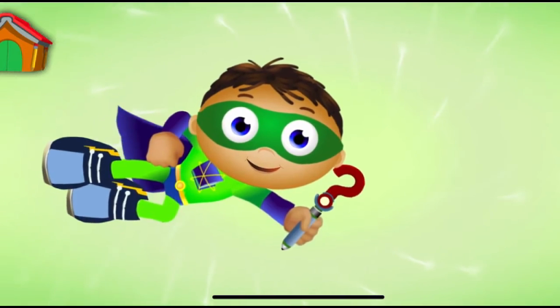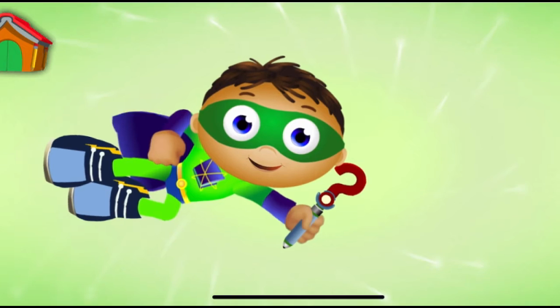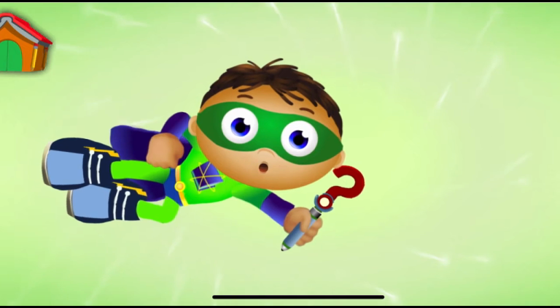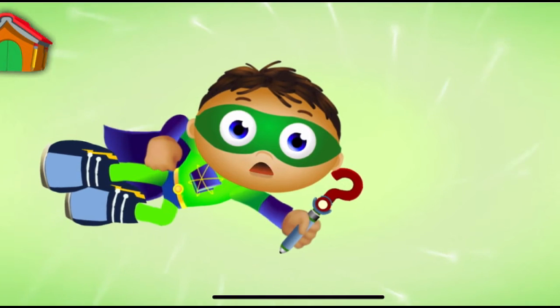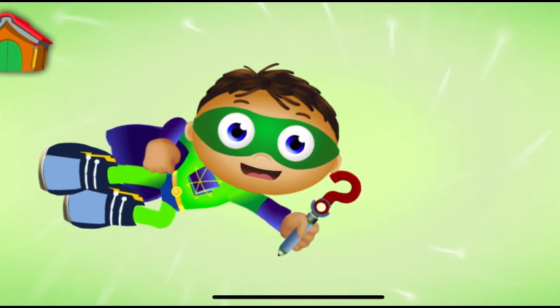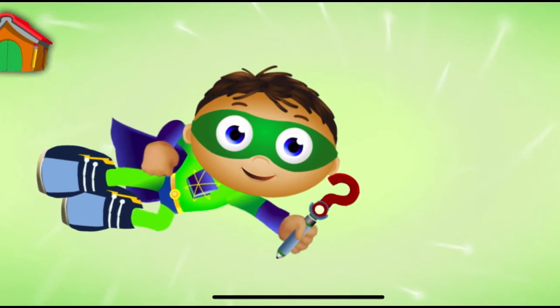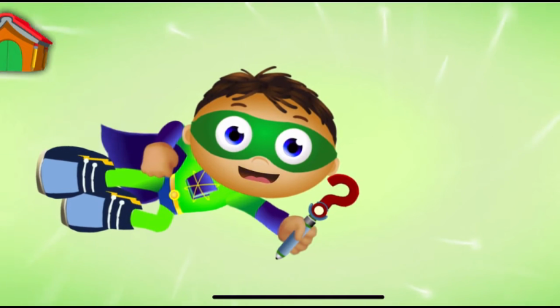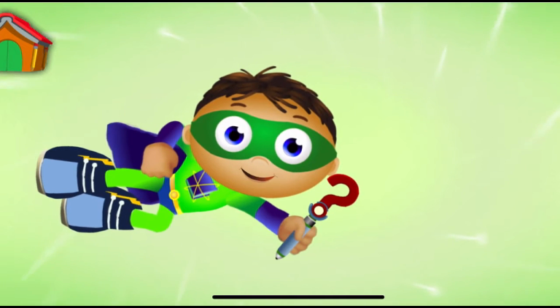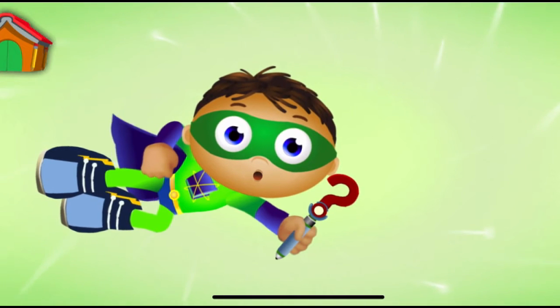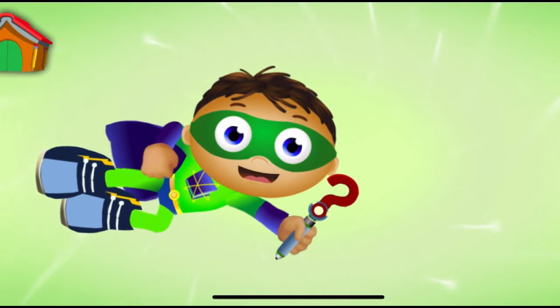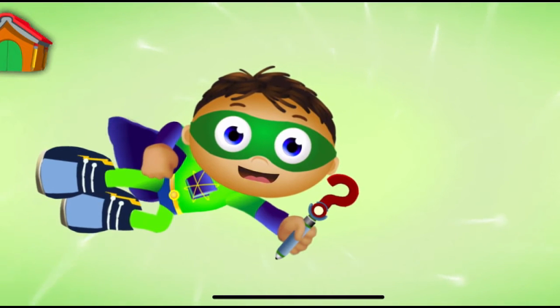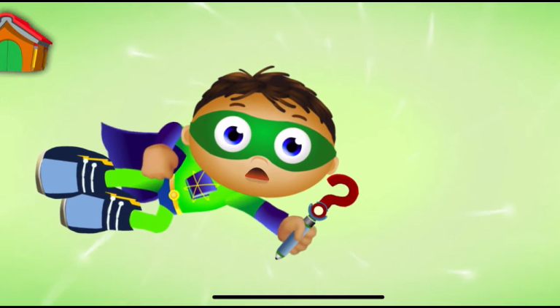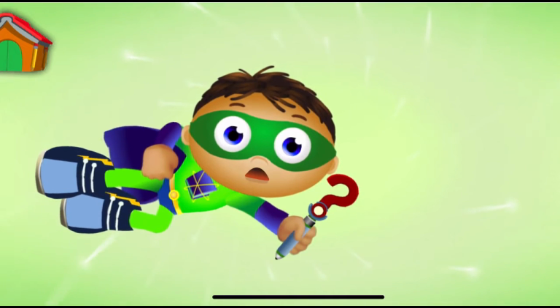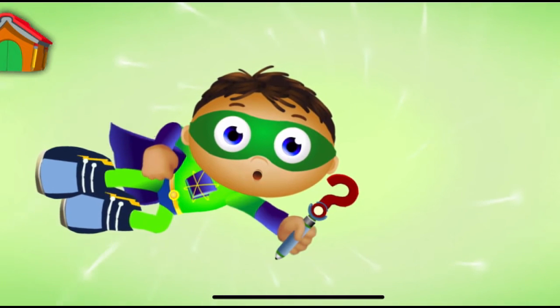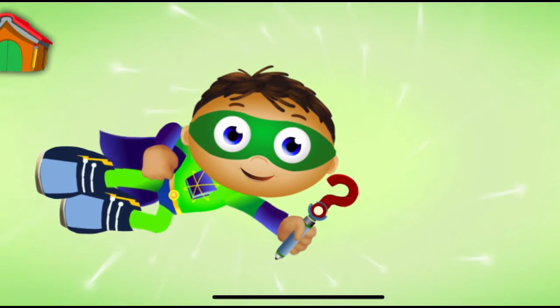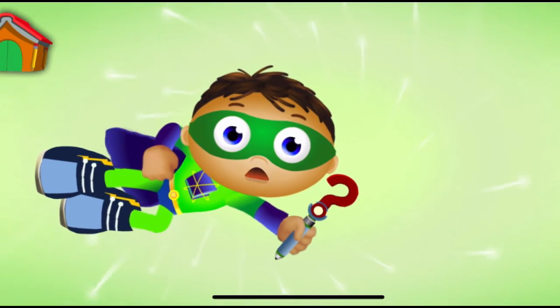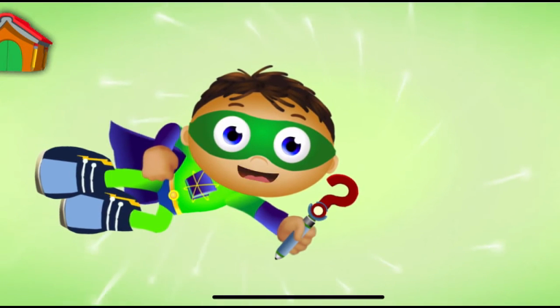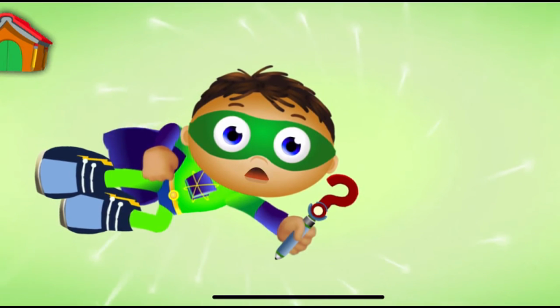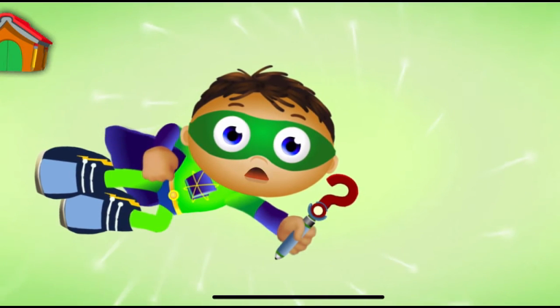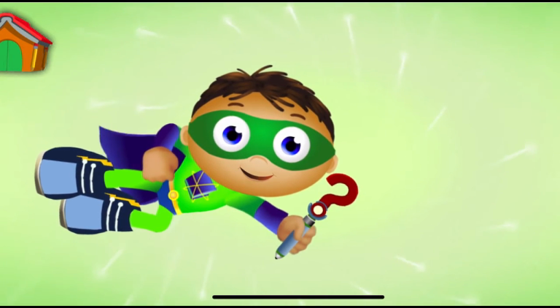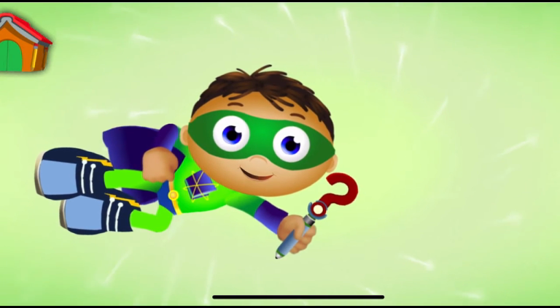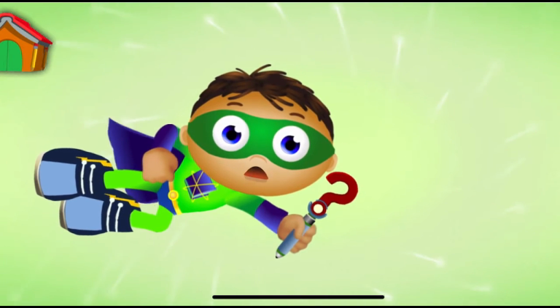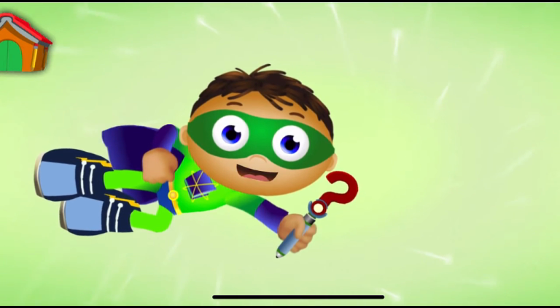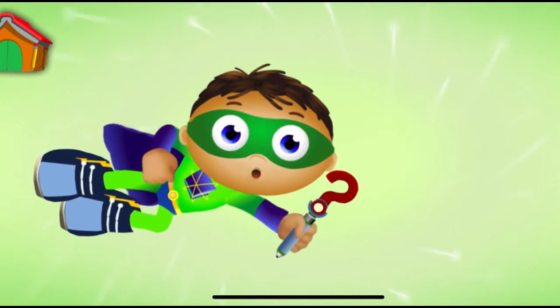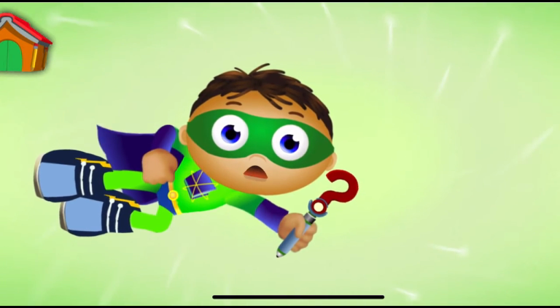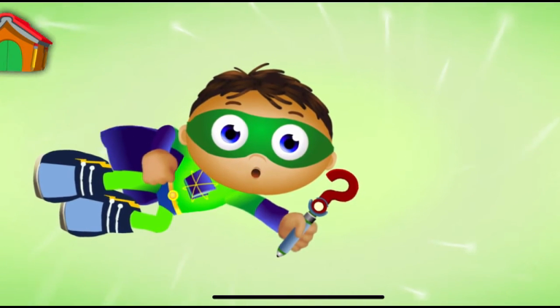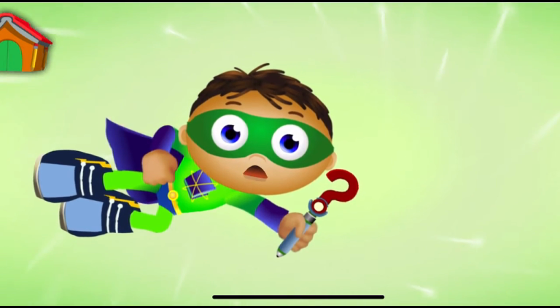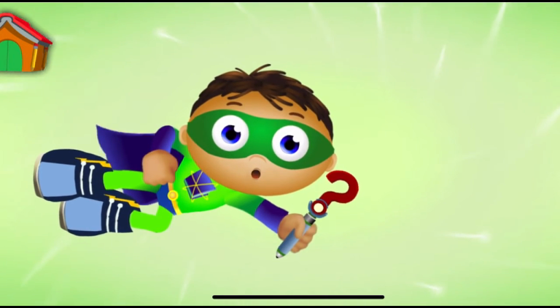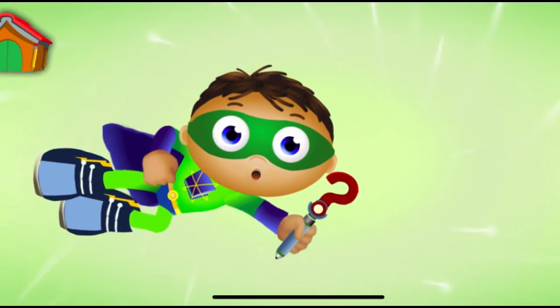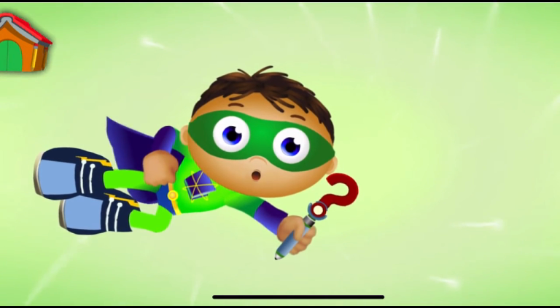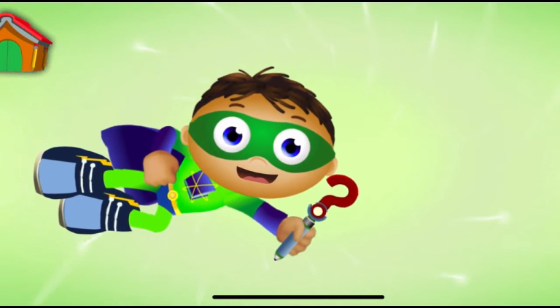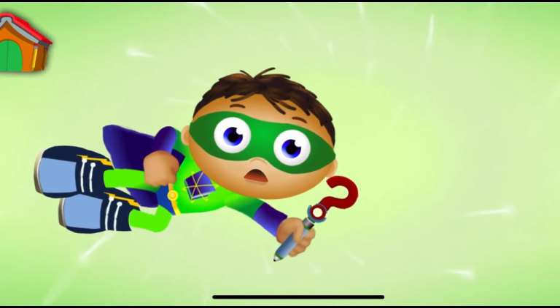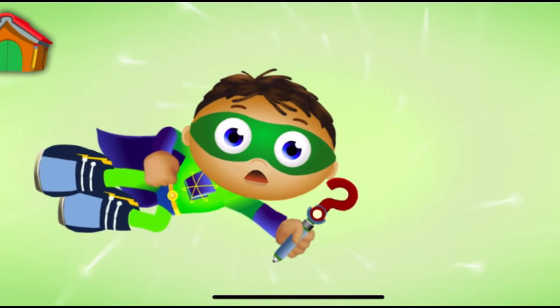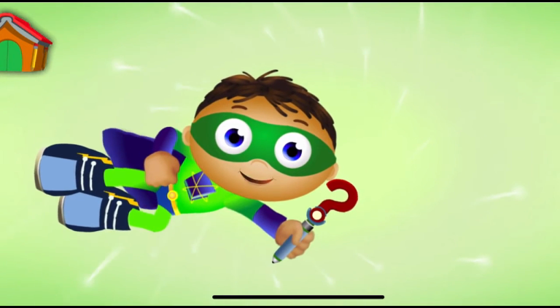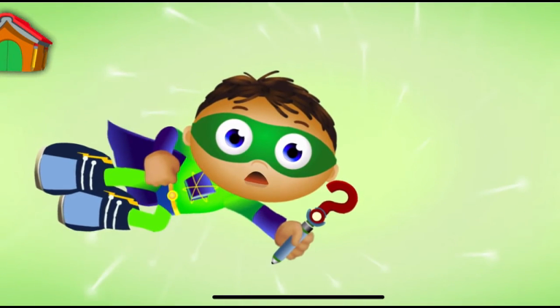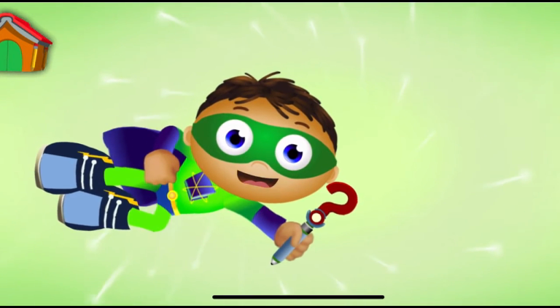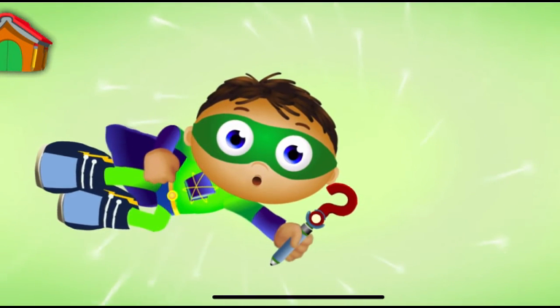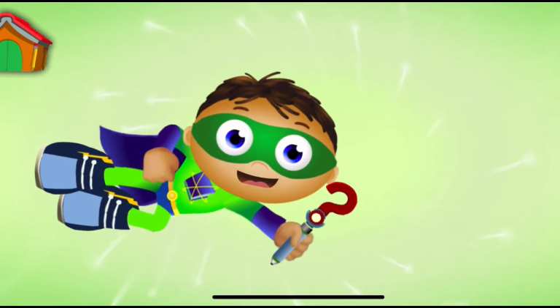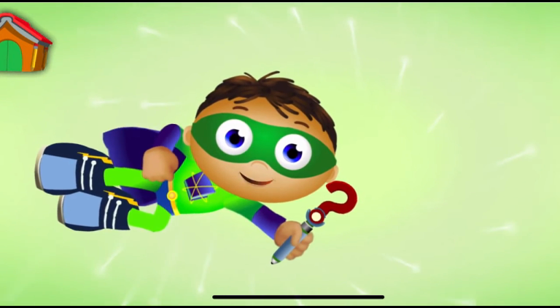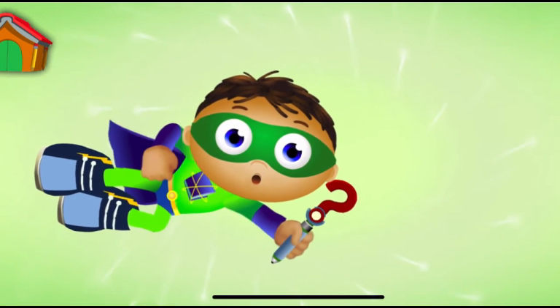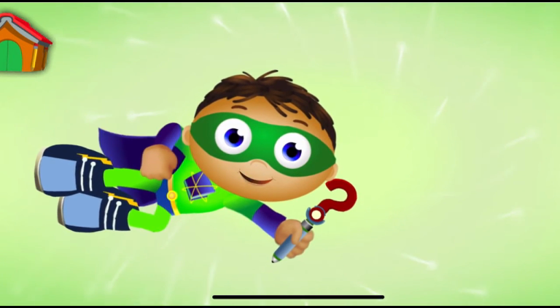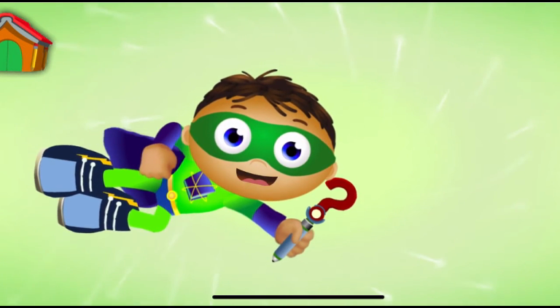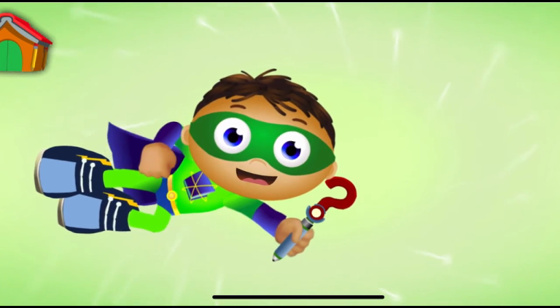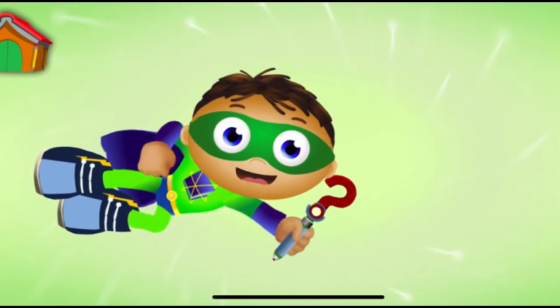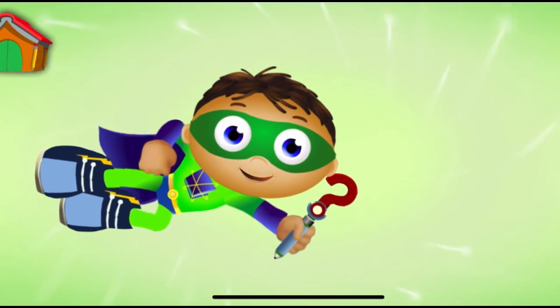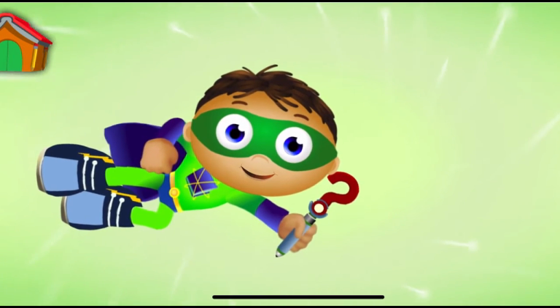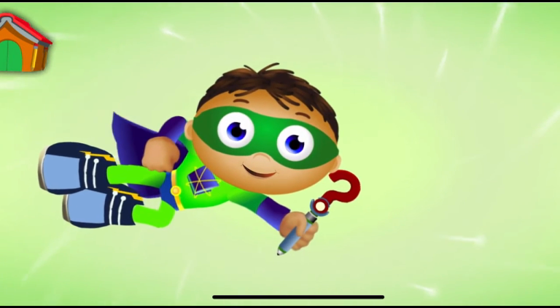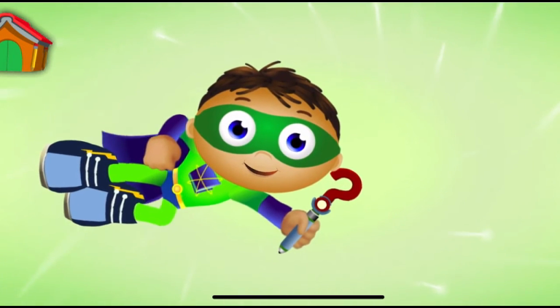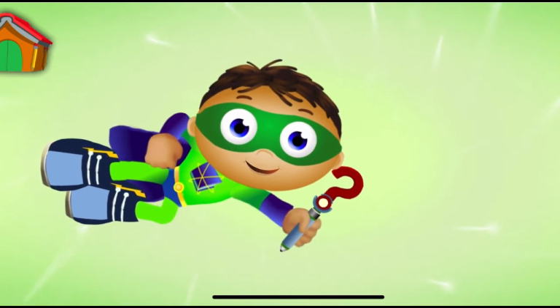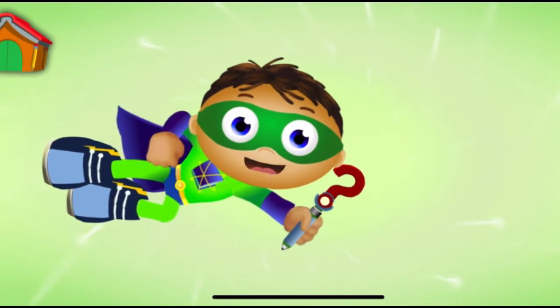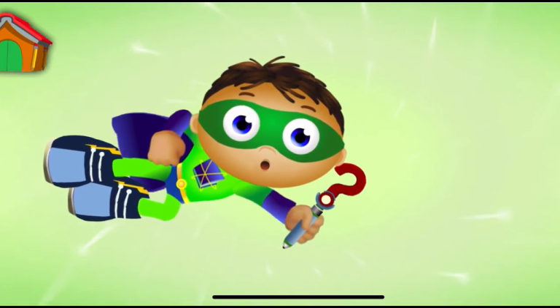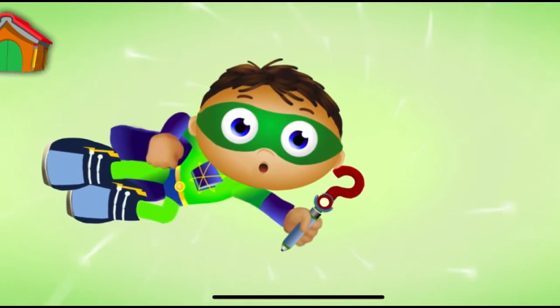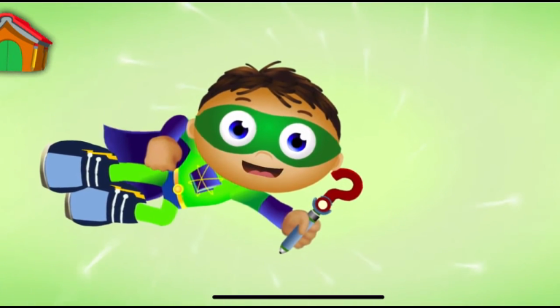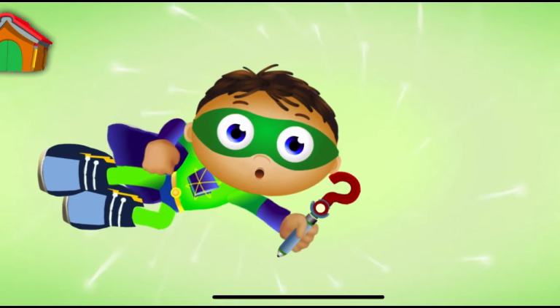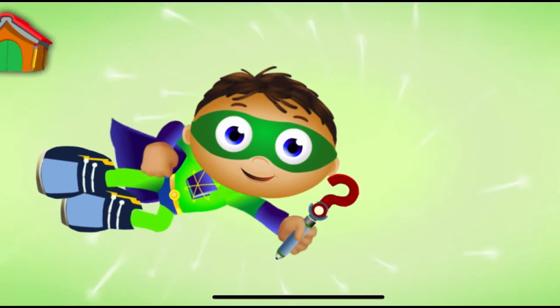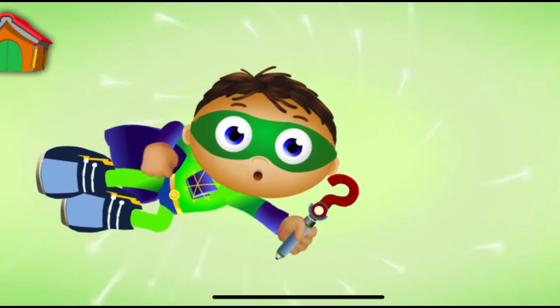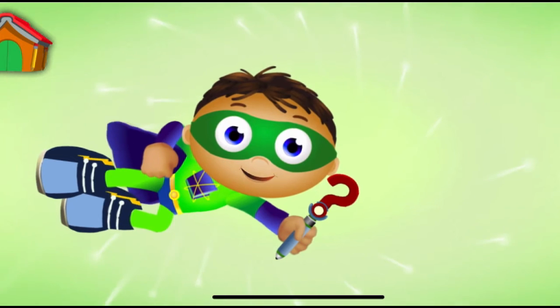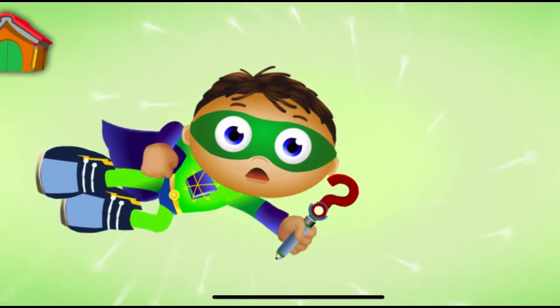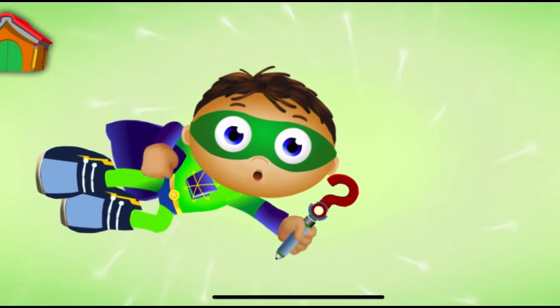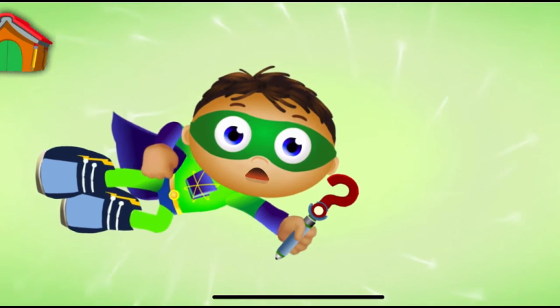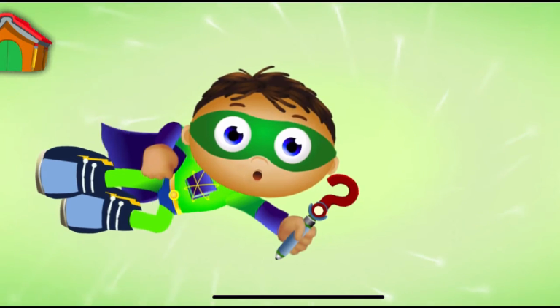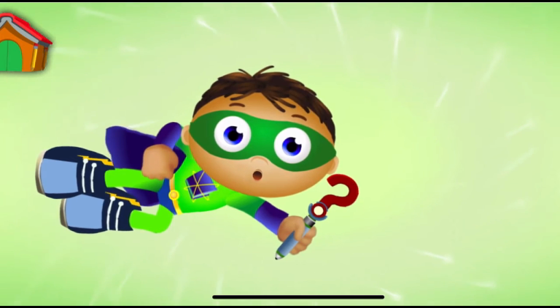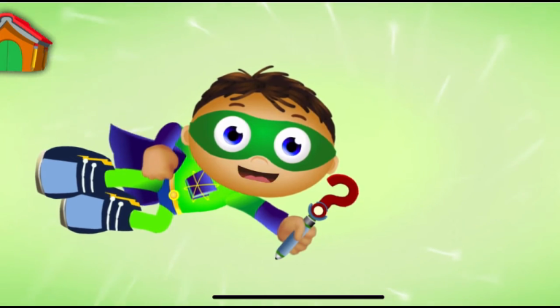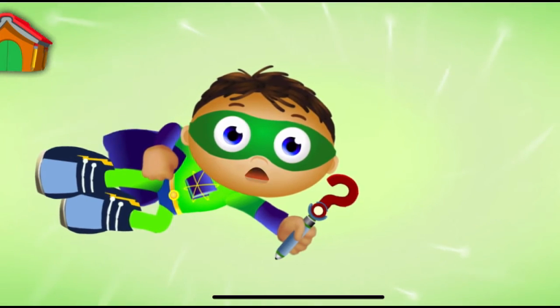The Pirates found the treasure. Super Job, Super U. You finished the story and saved the day. And look, you earned a sticker.